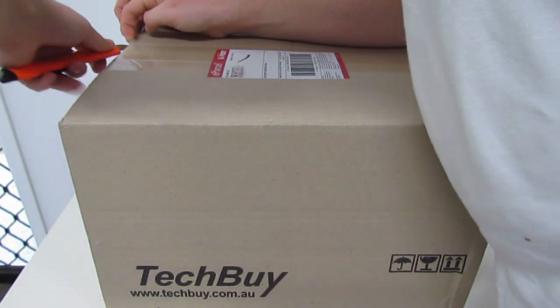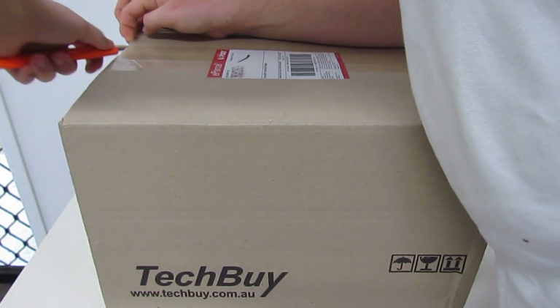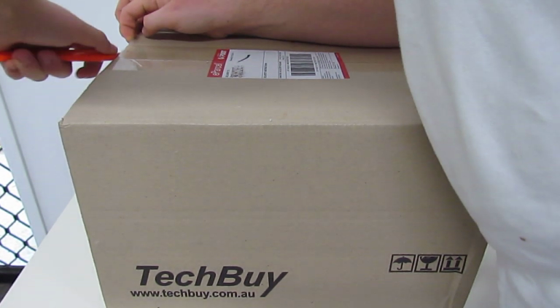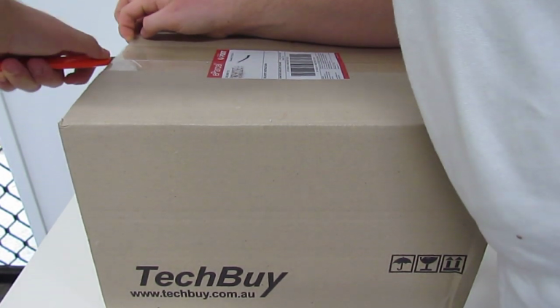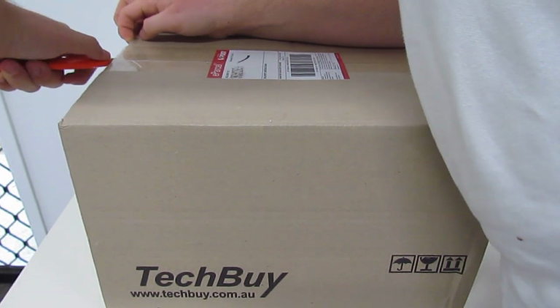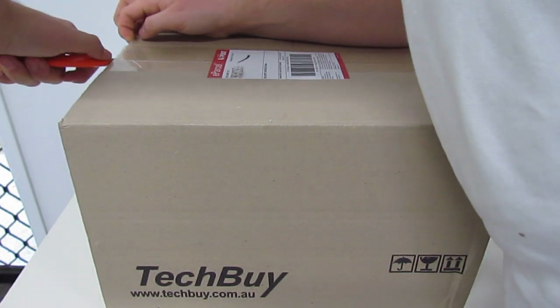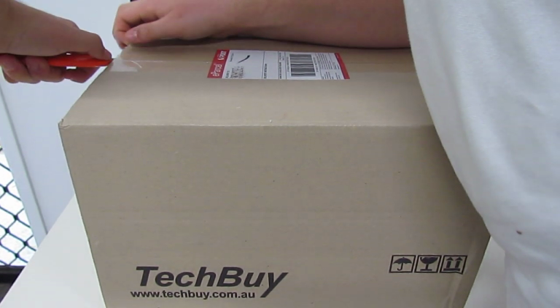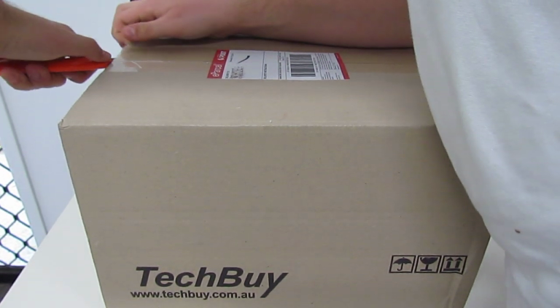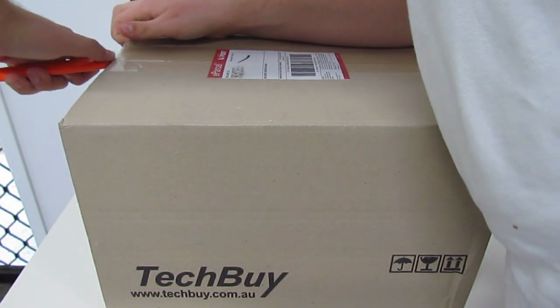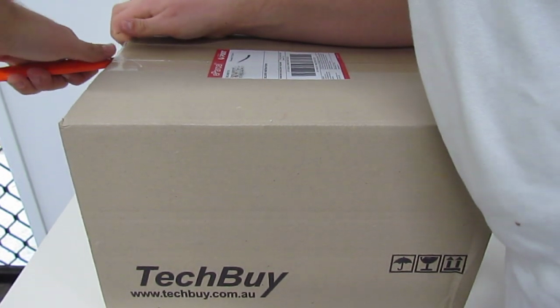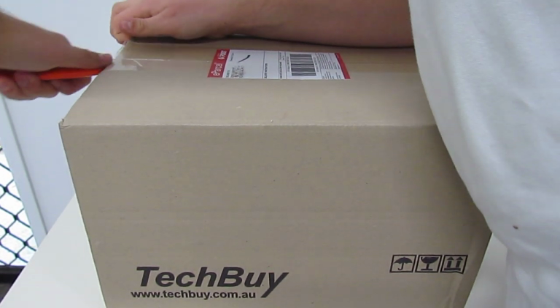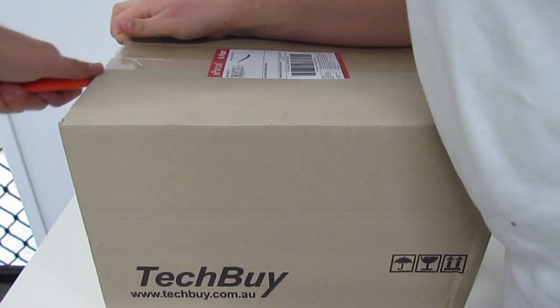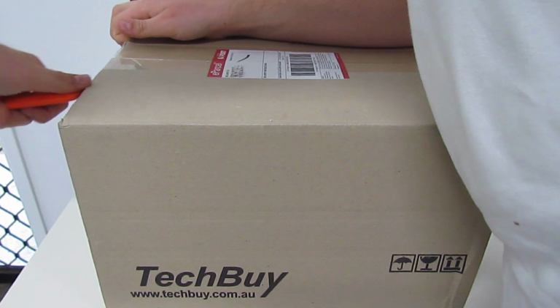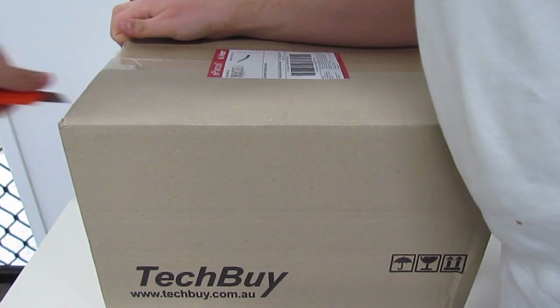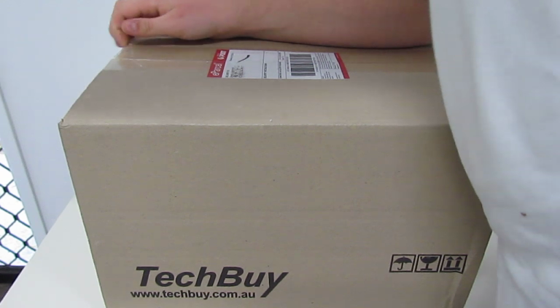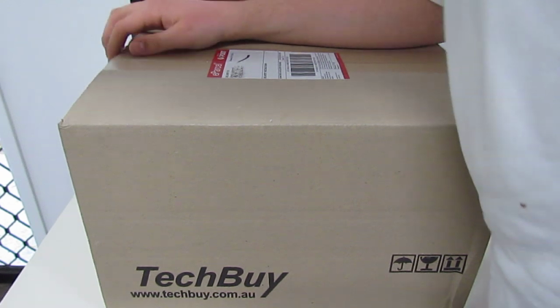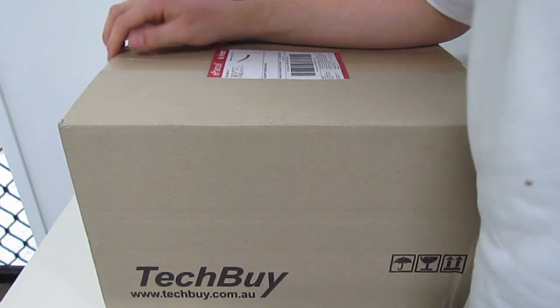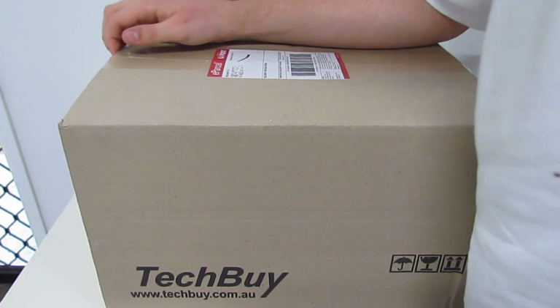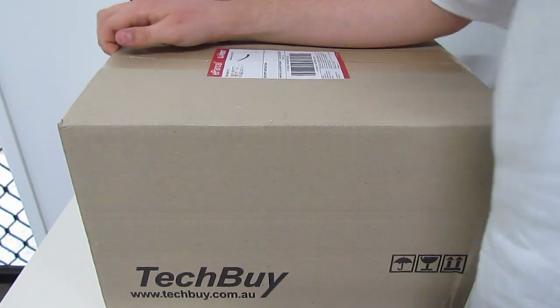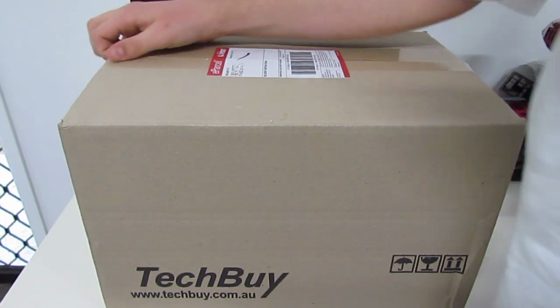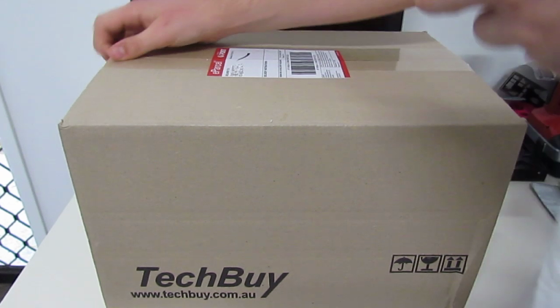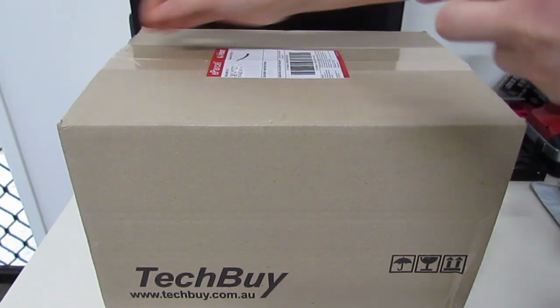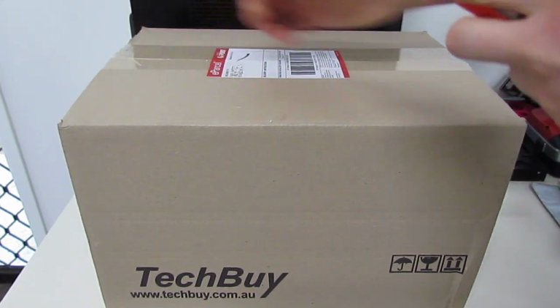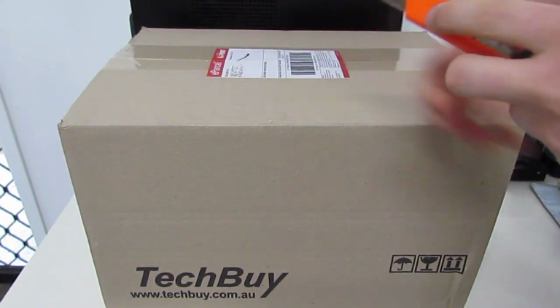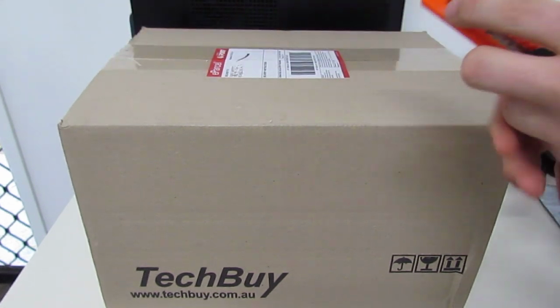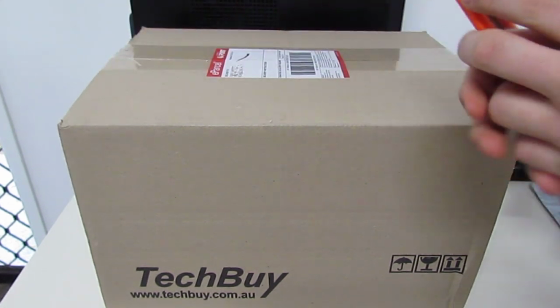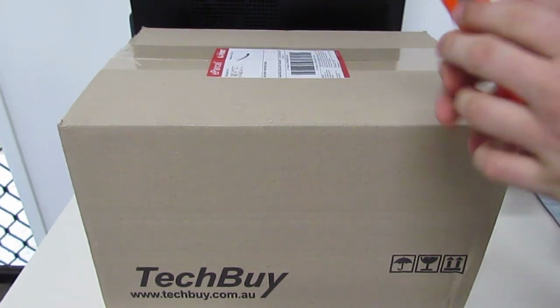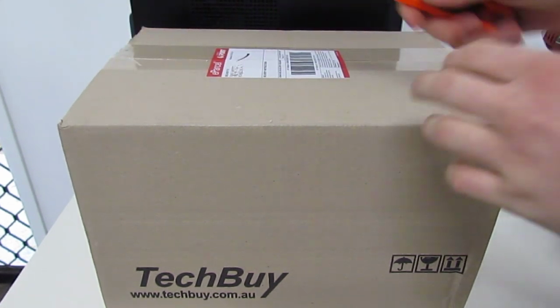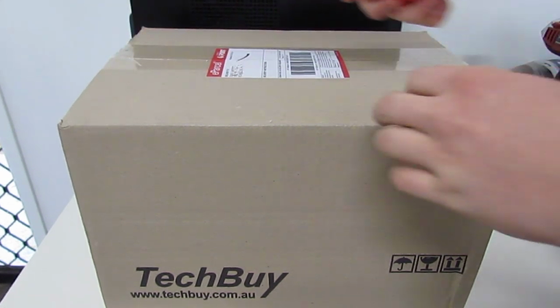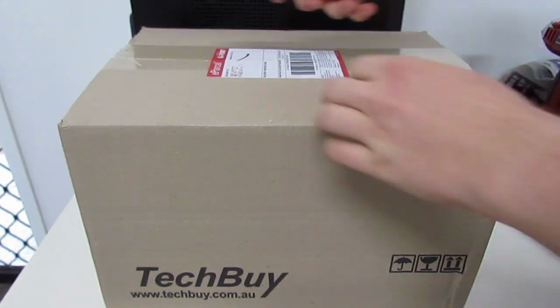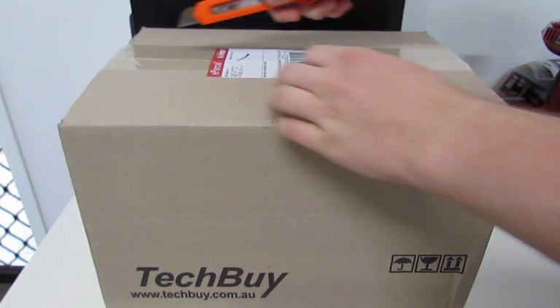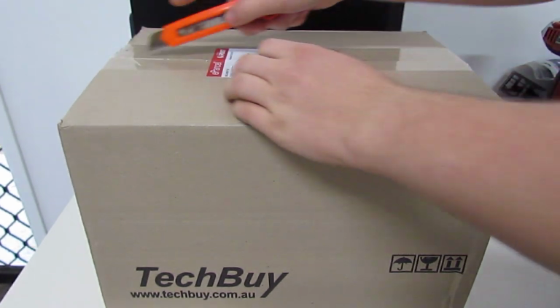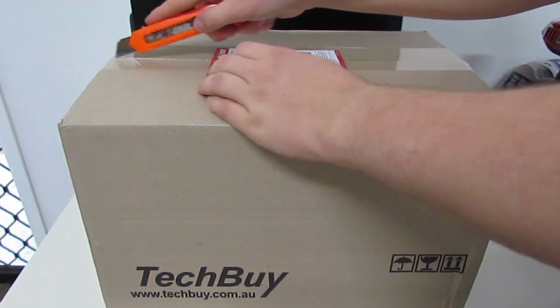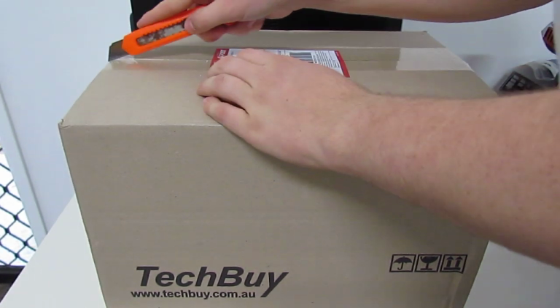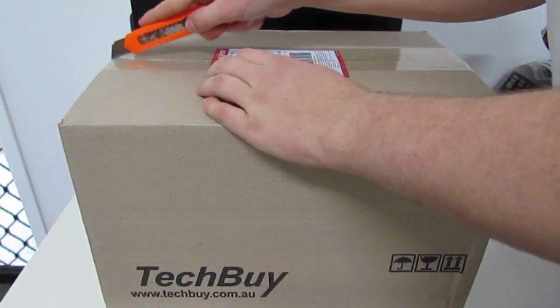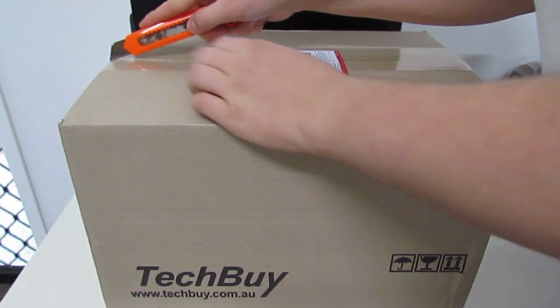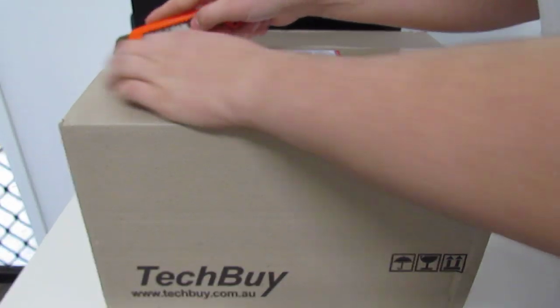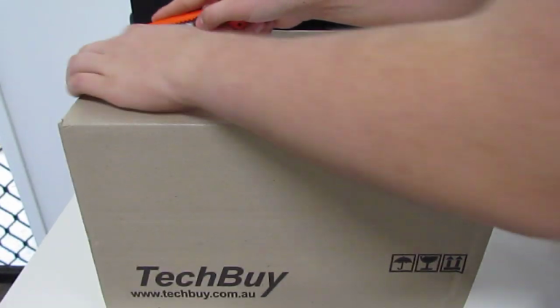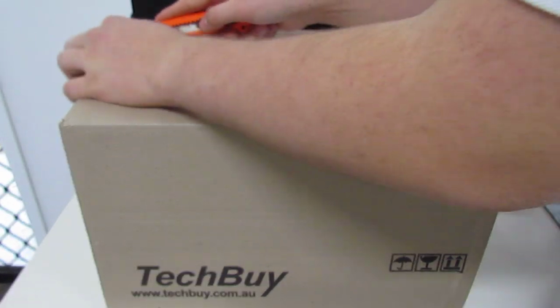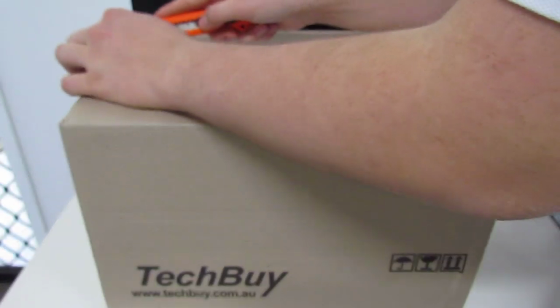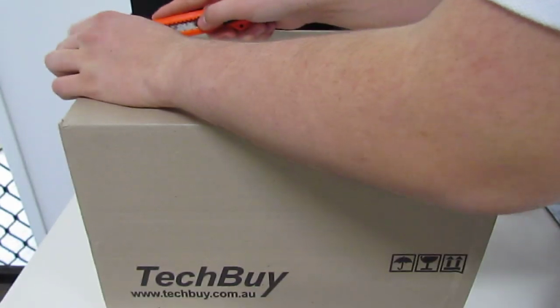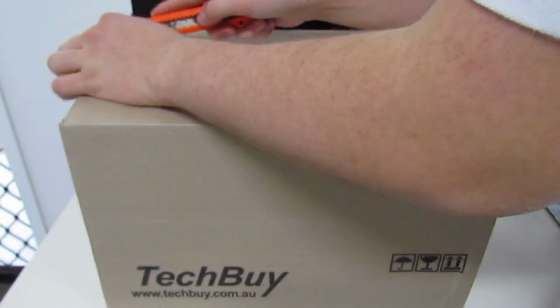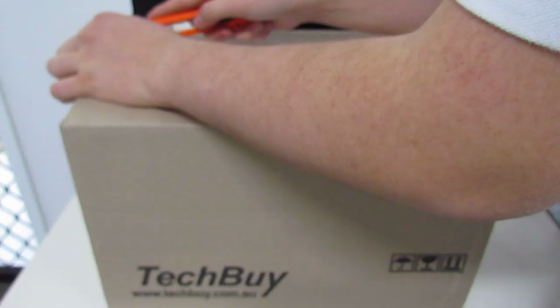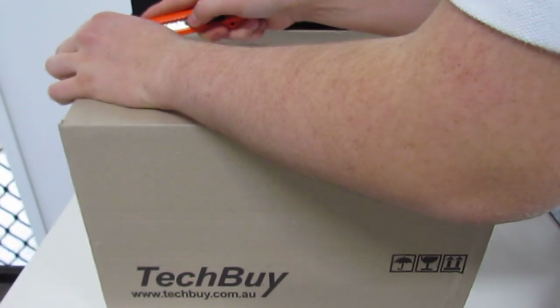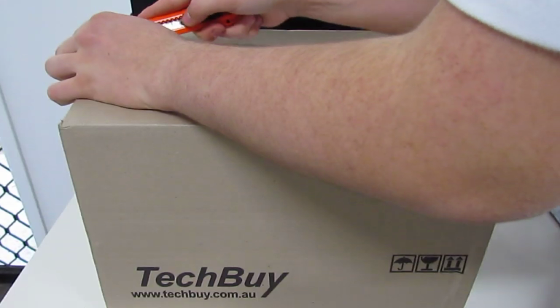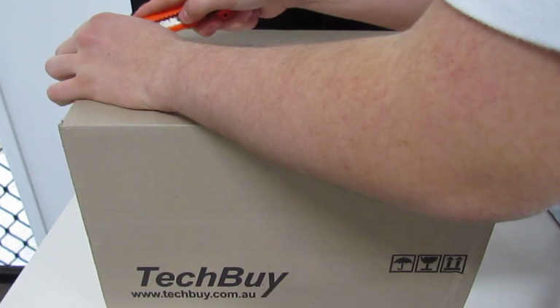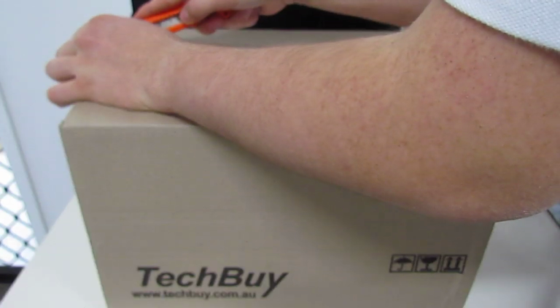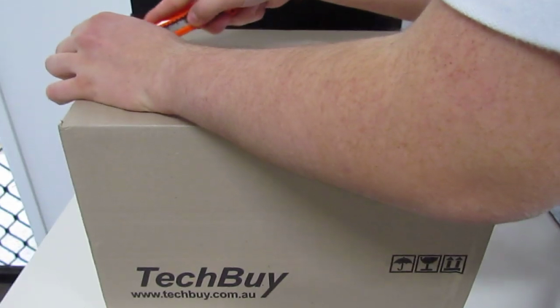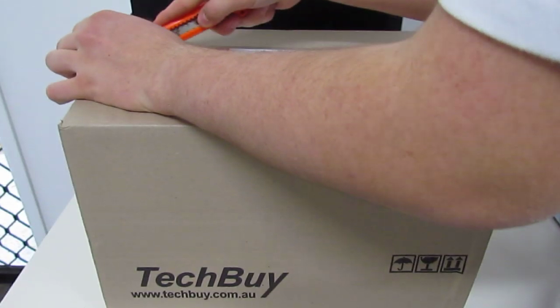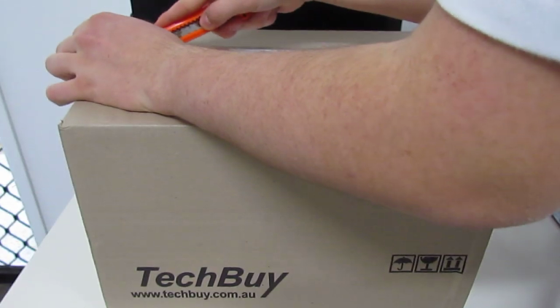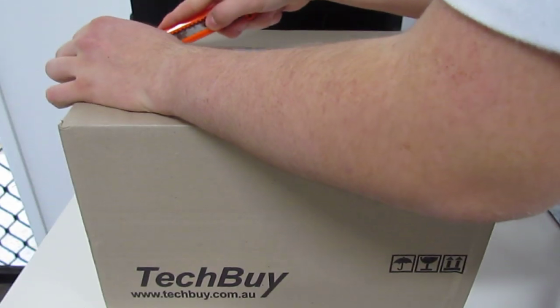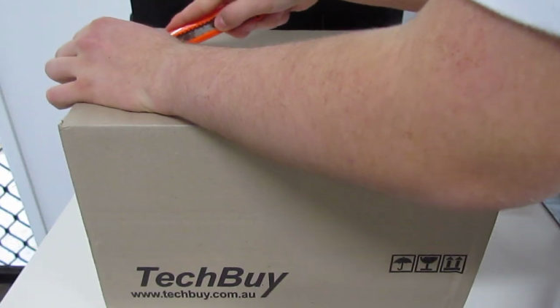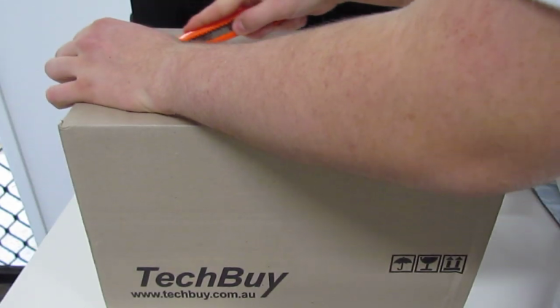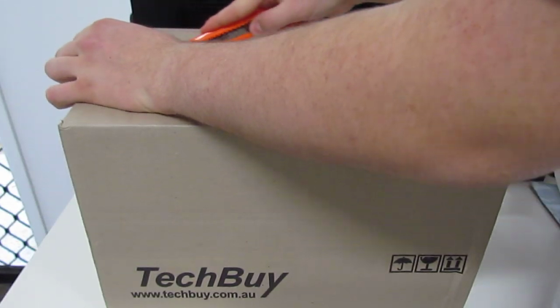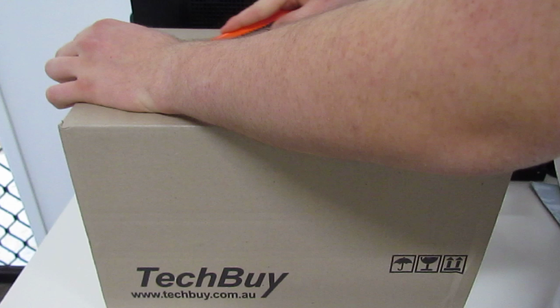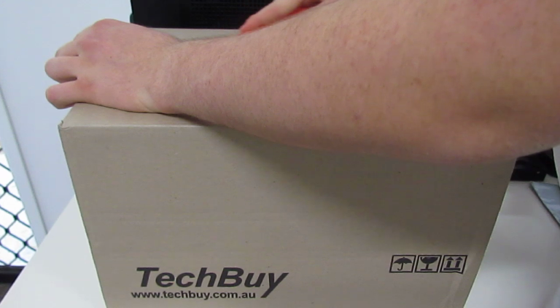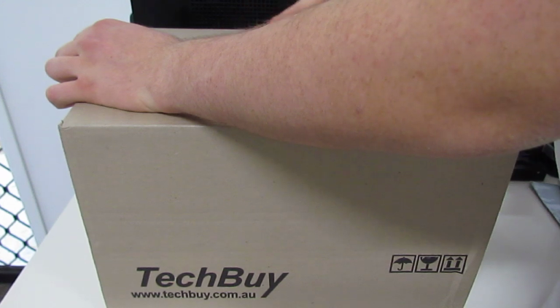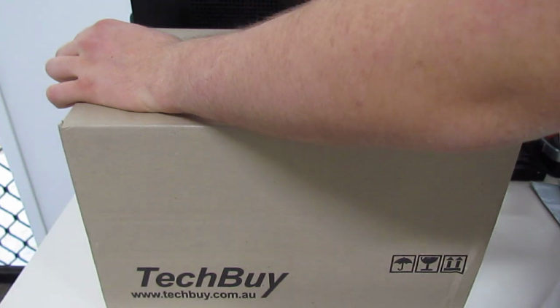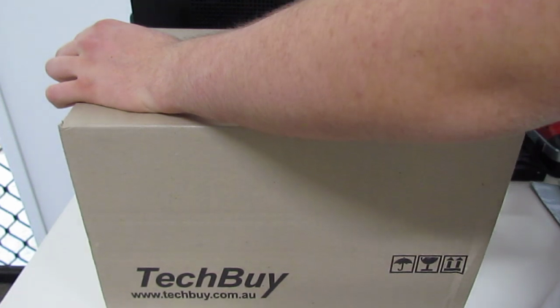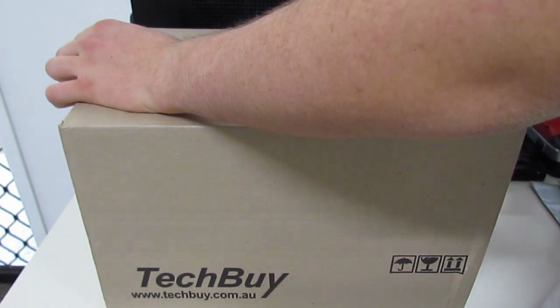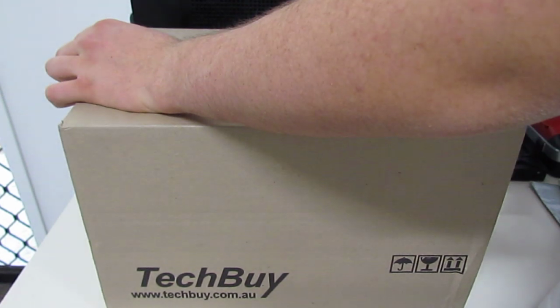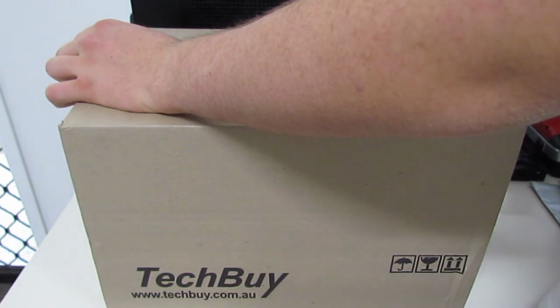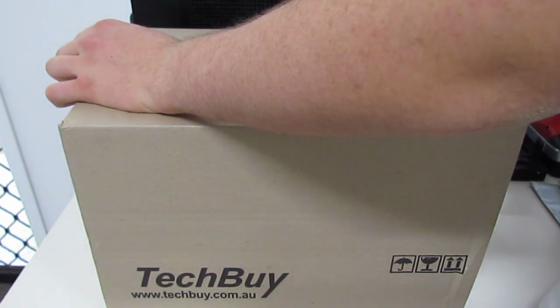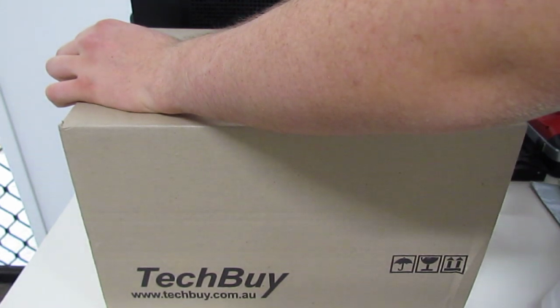I got this from TechBuy. It's the first time I've ordered something from them. They are, of course, Australian.